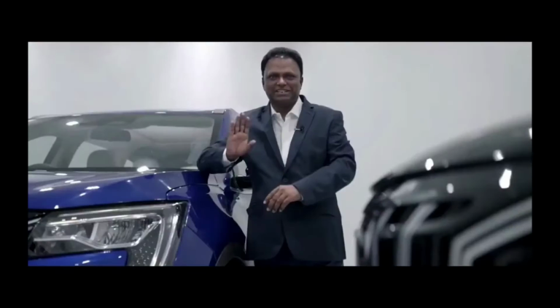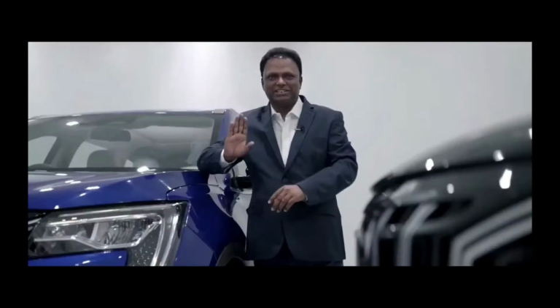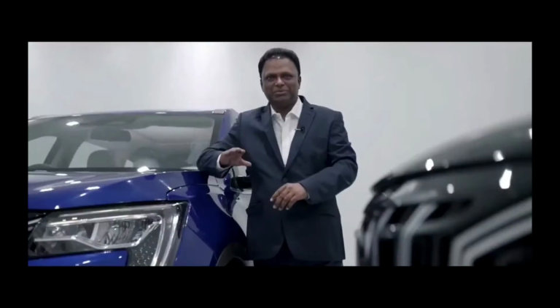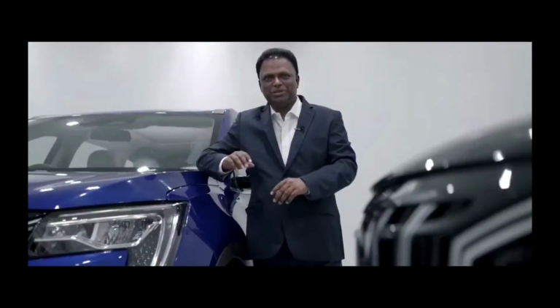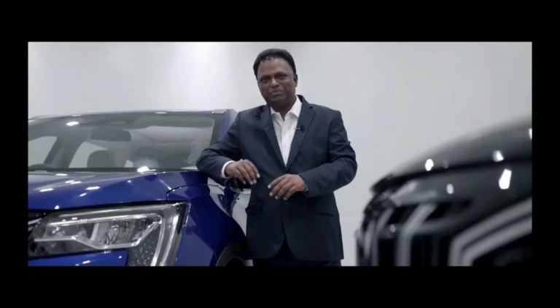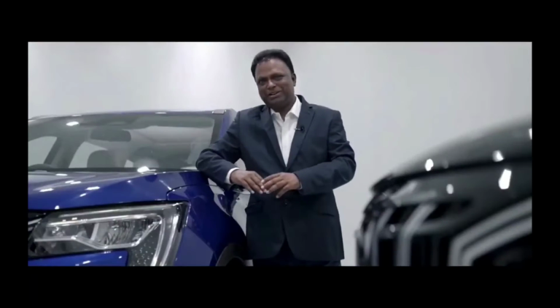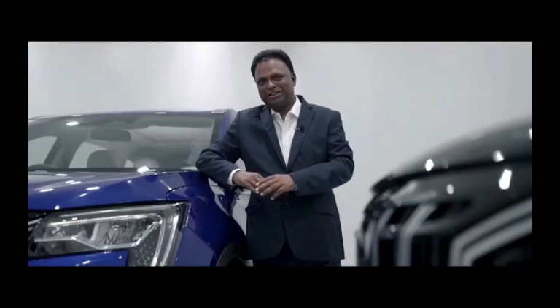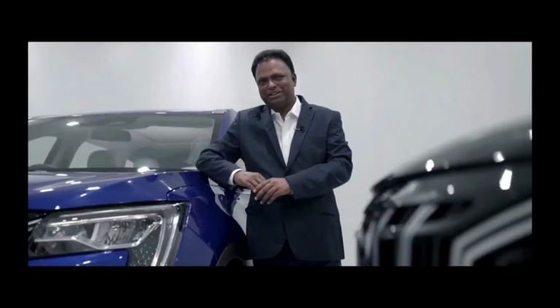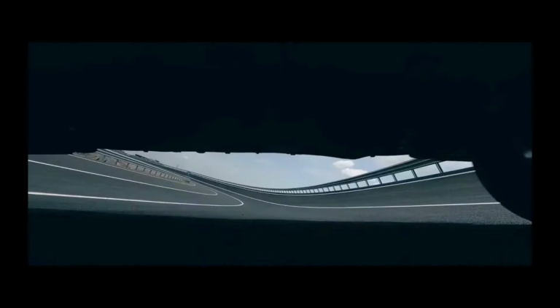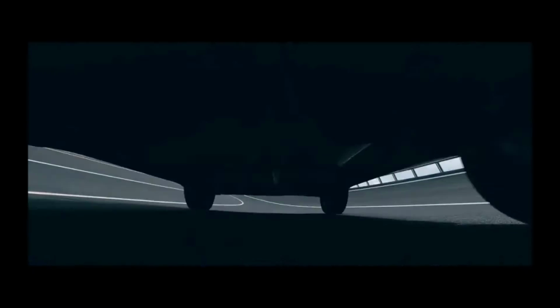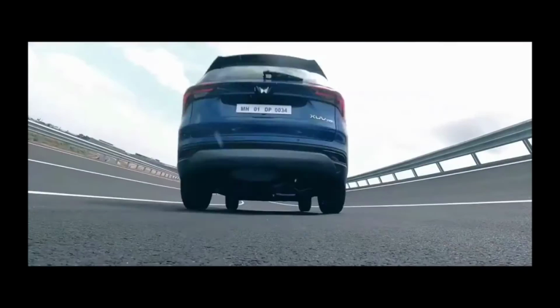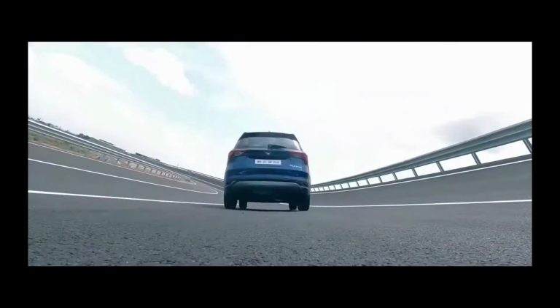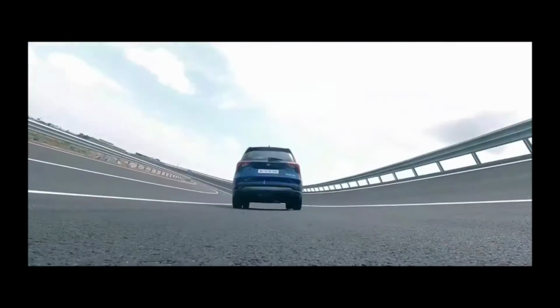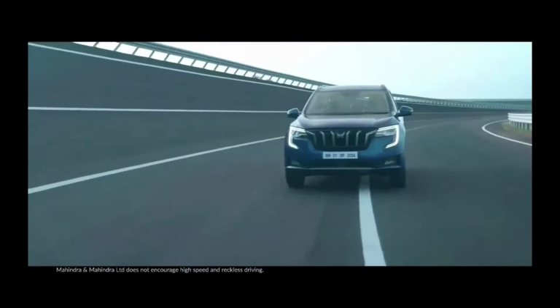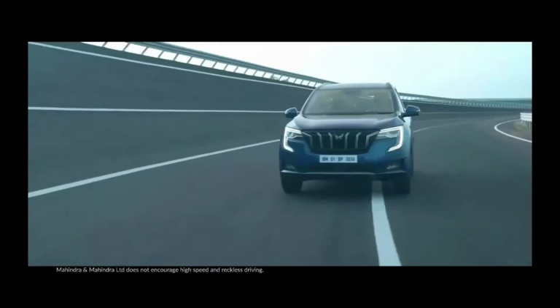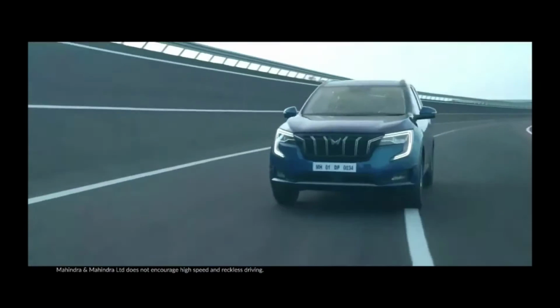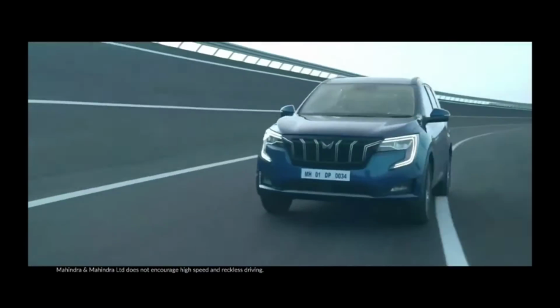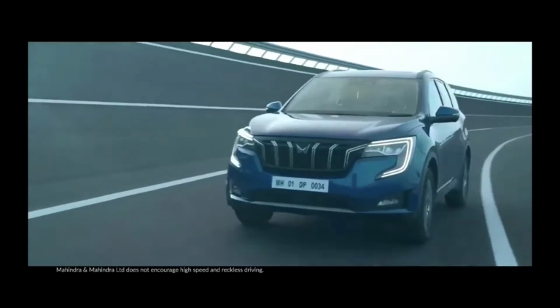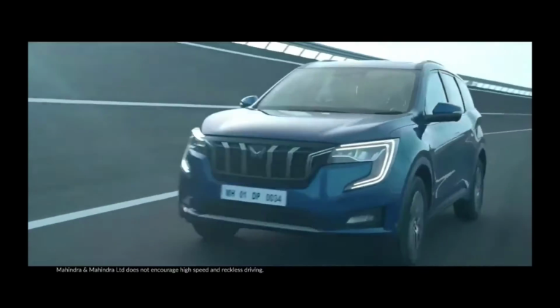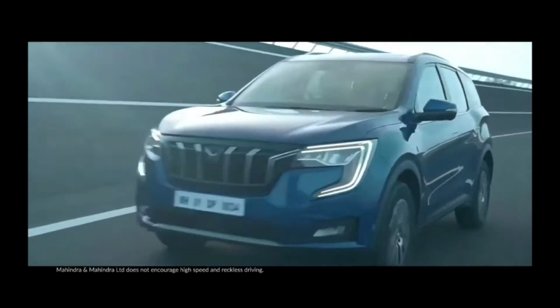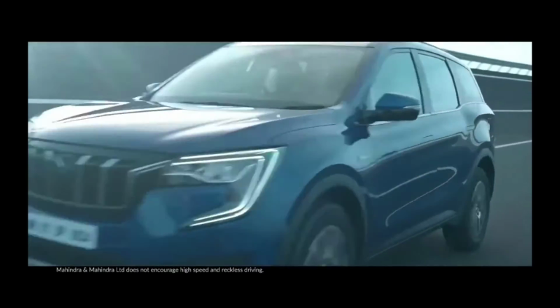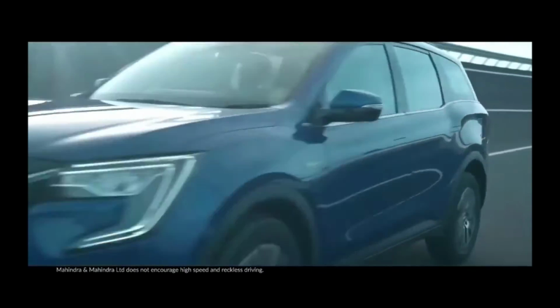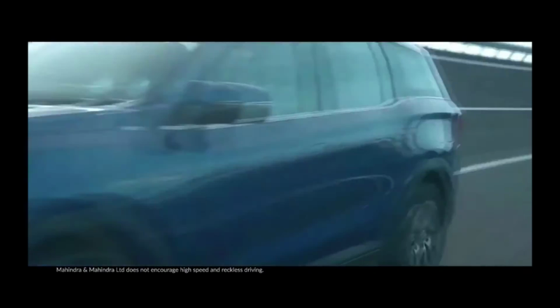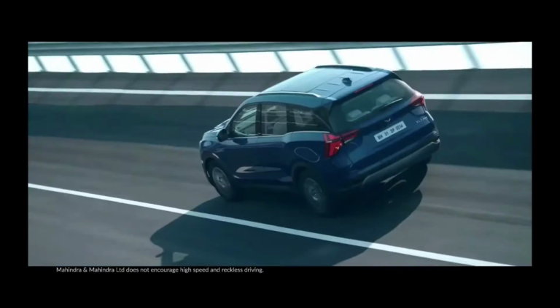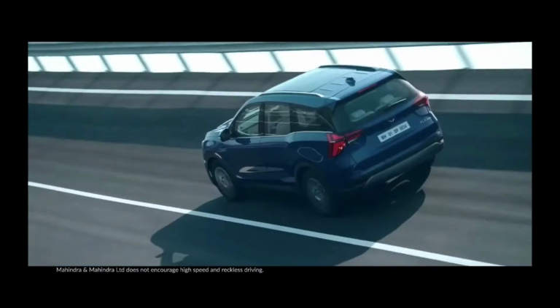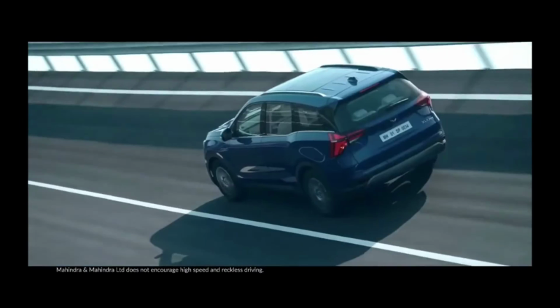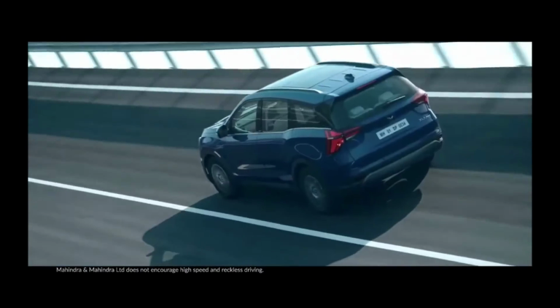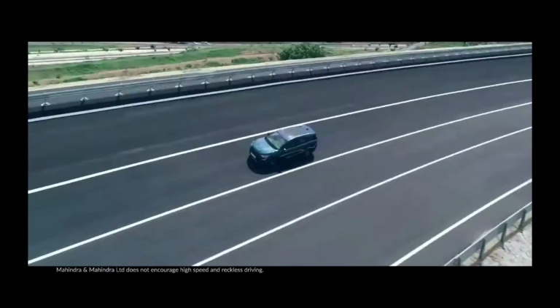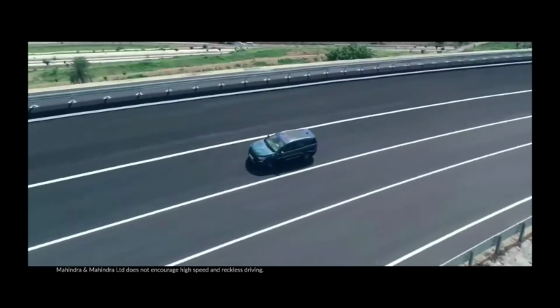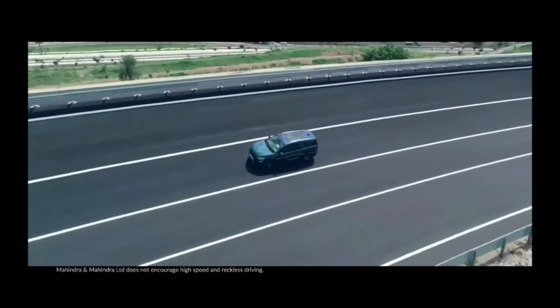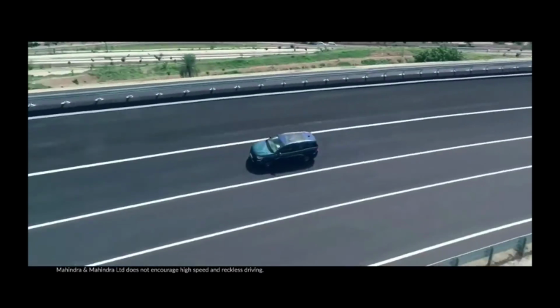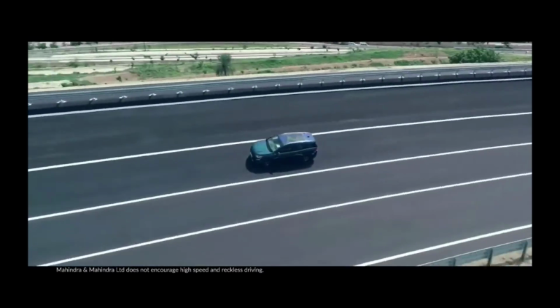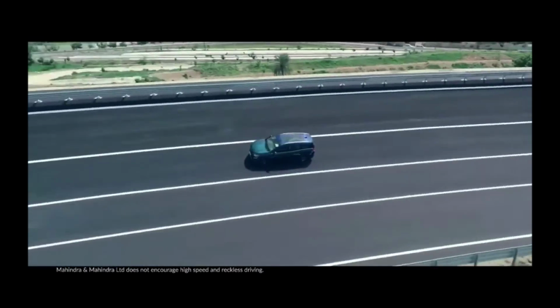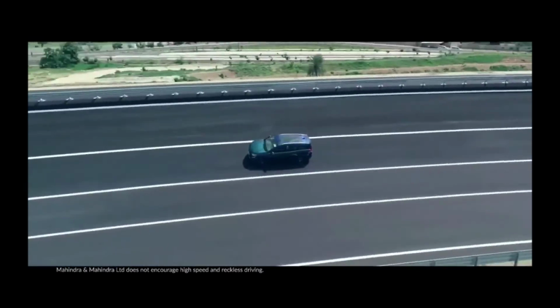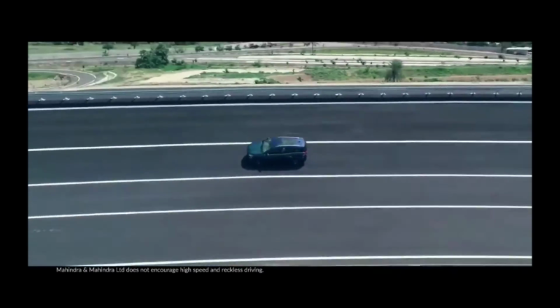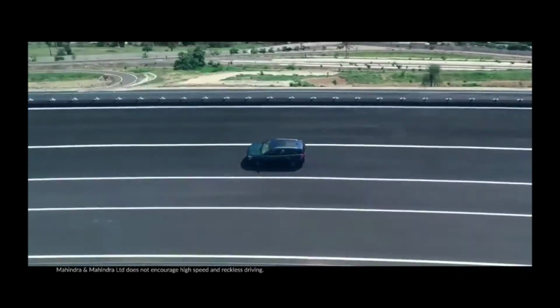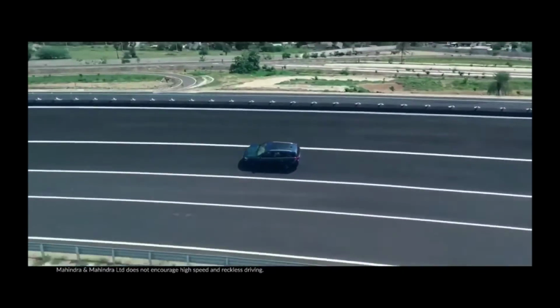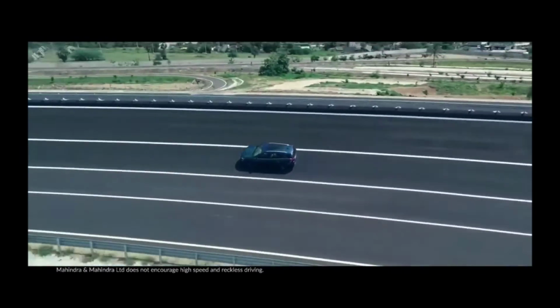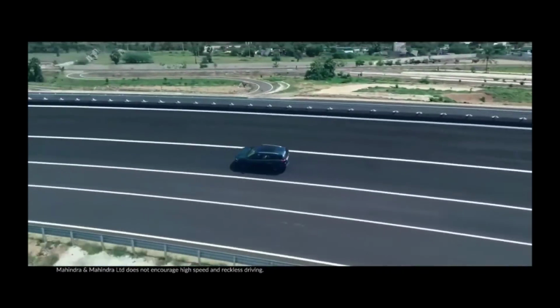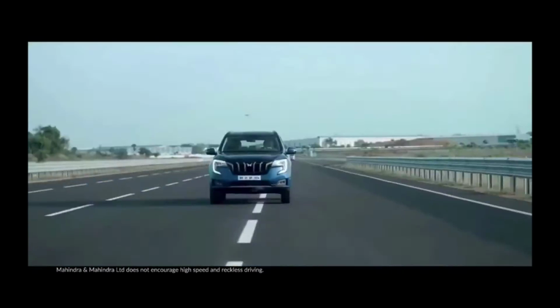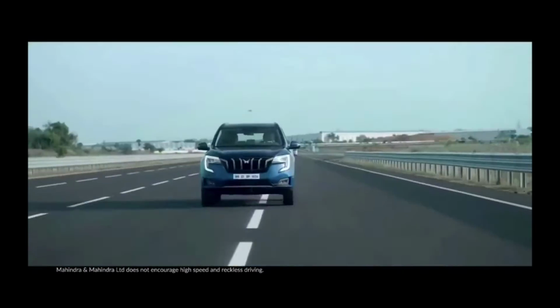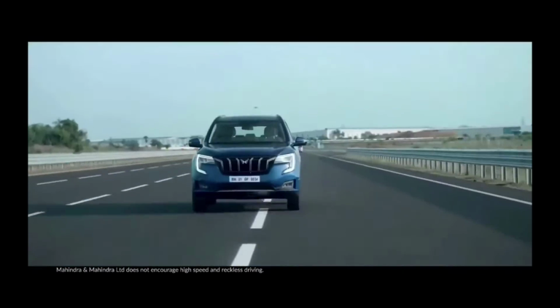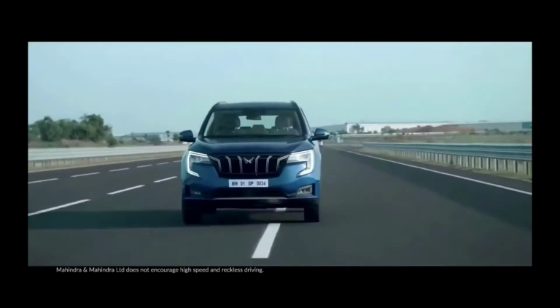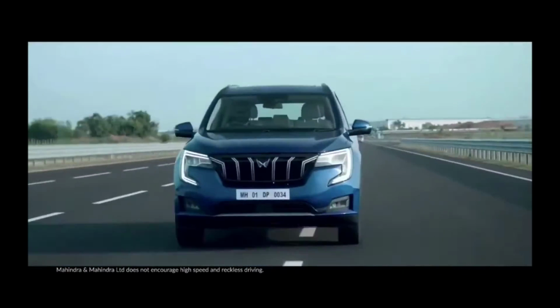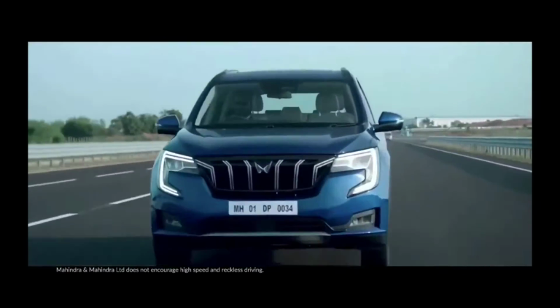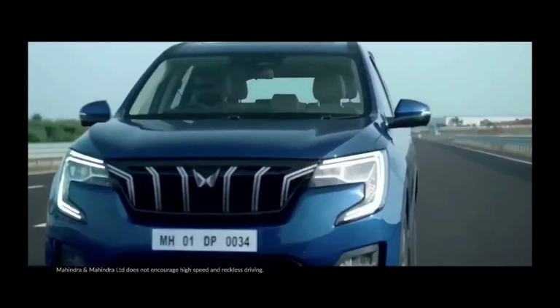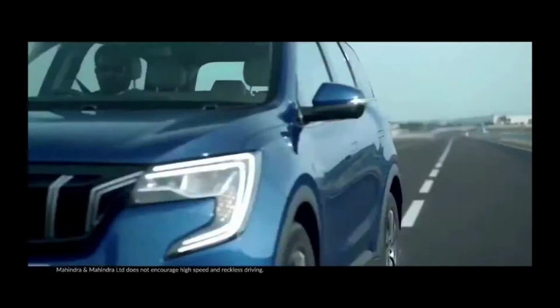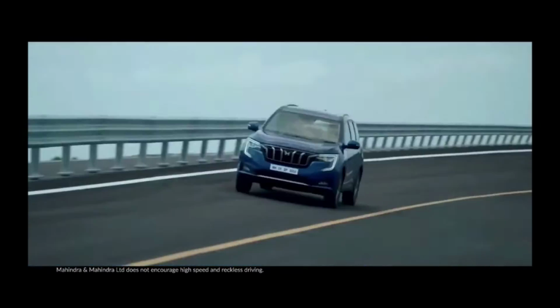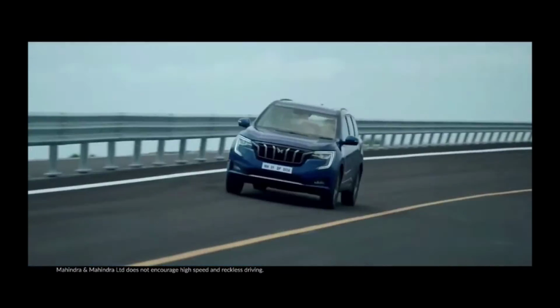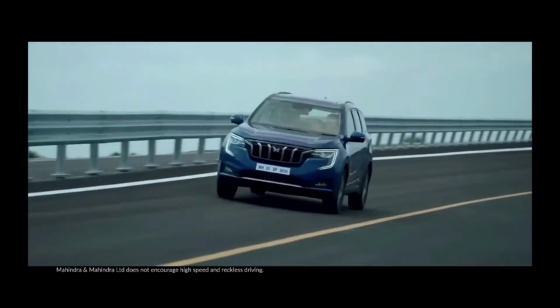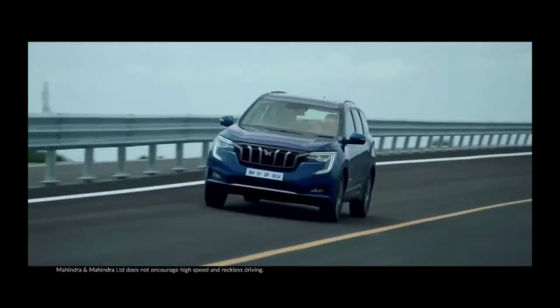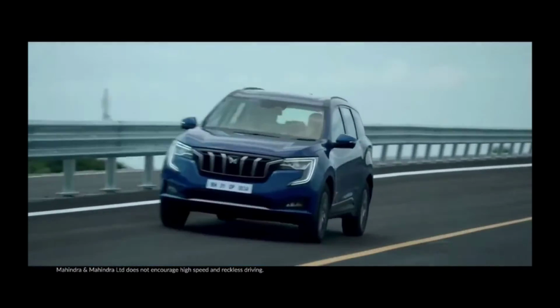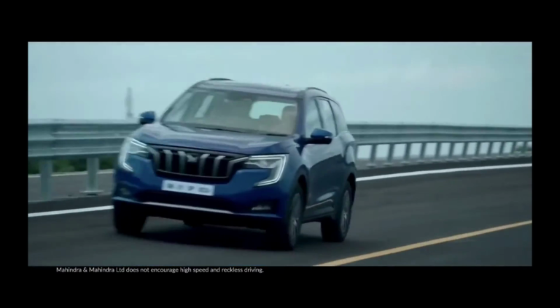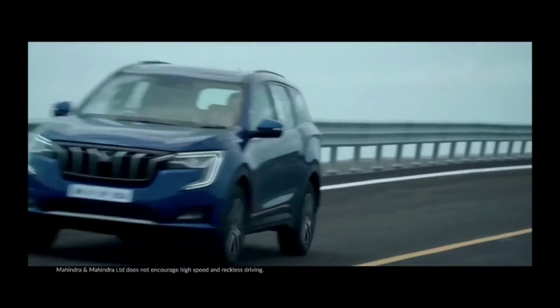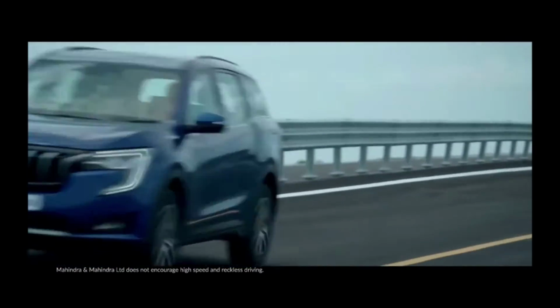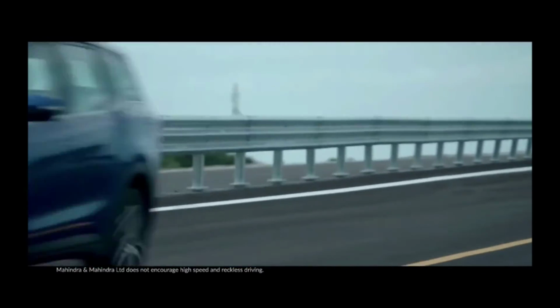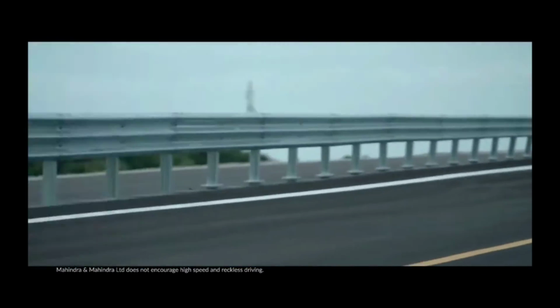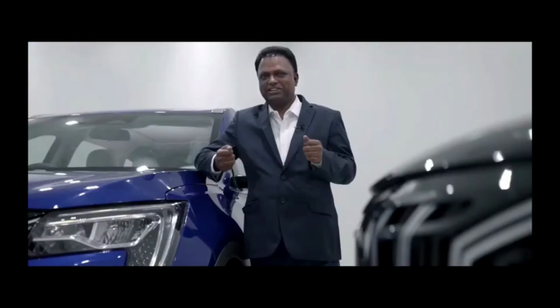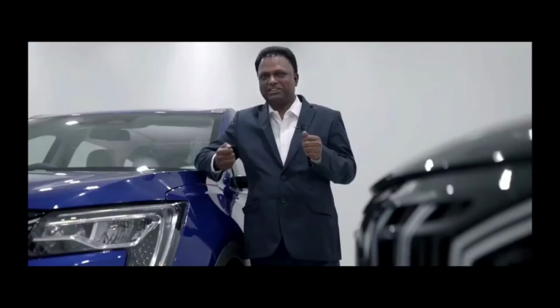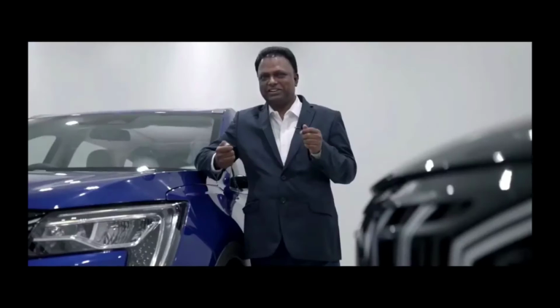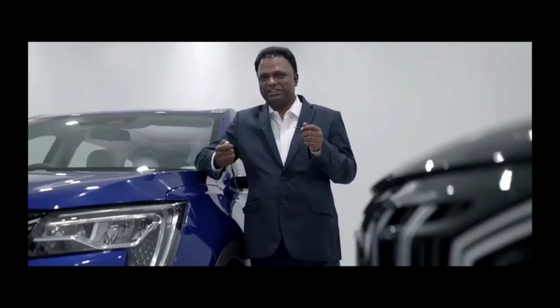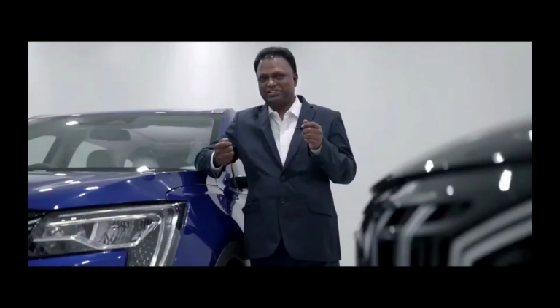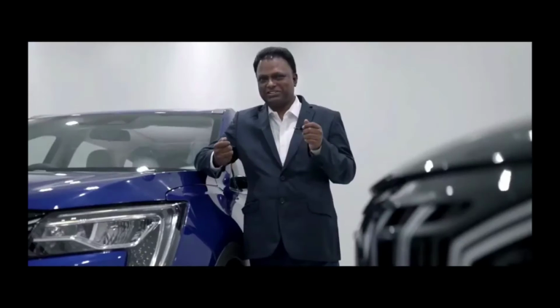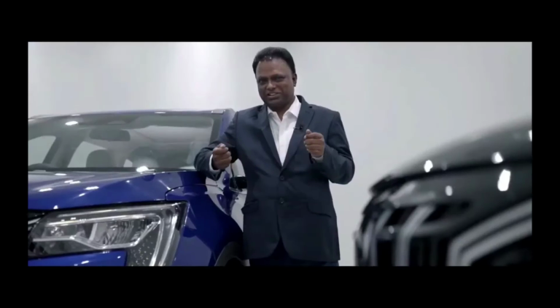Tap the pedal, you get 200 bhp, you reach 200 kmph. You really get the adrenaline rush.